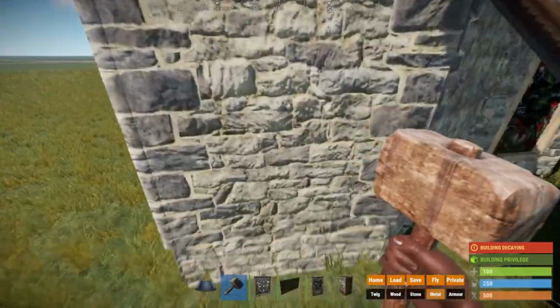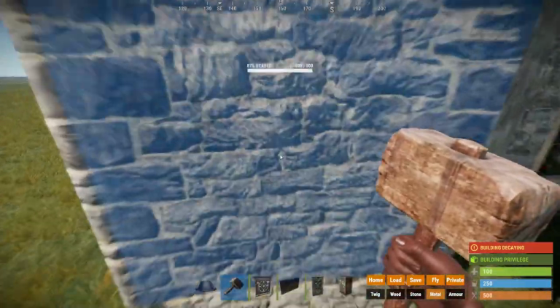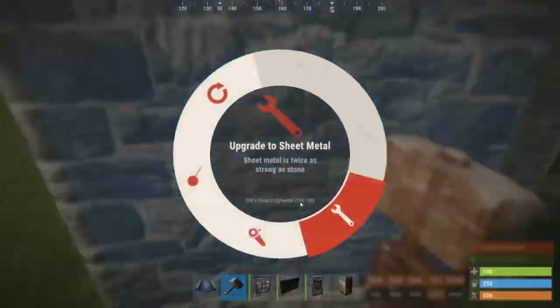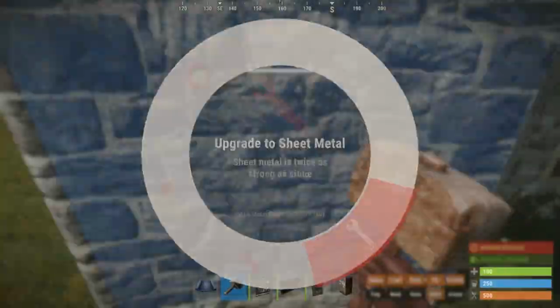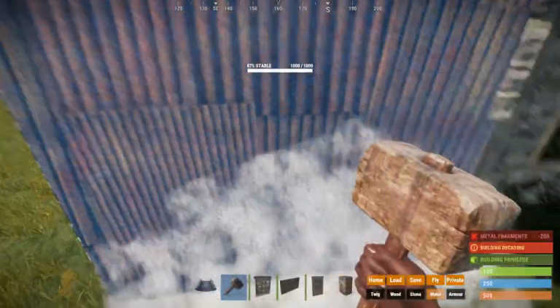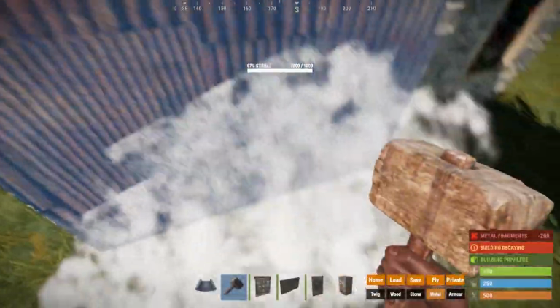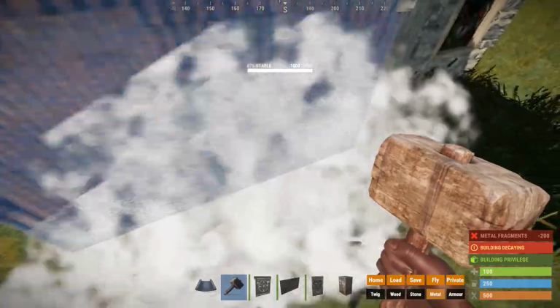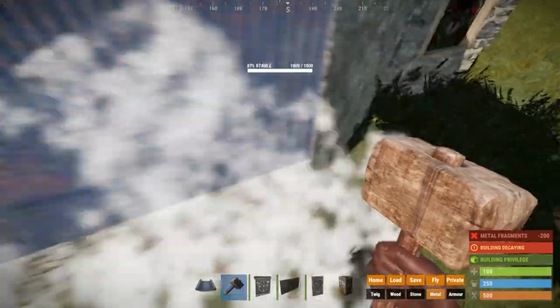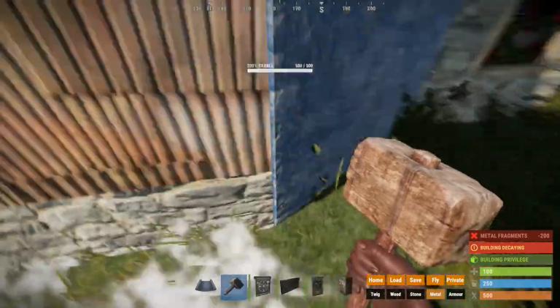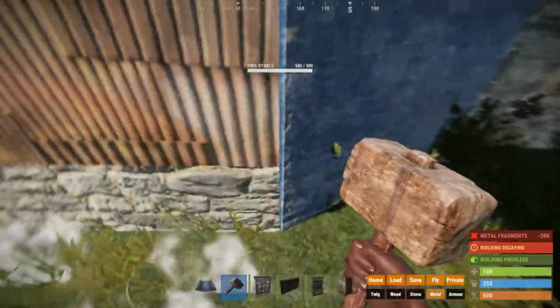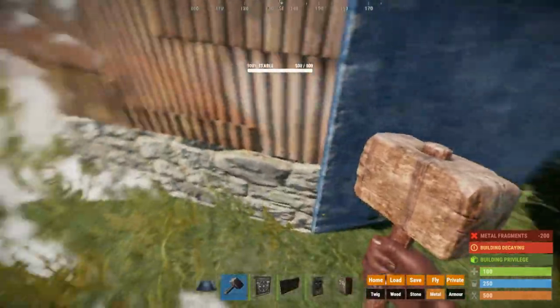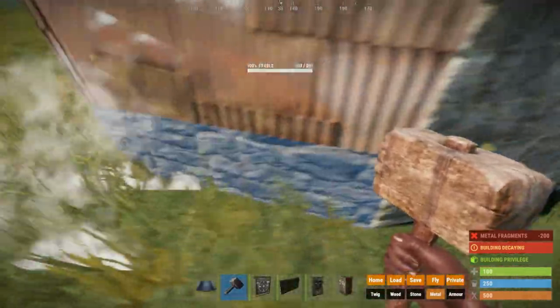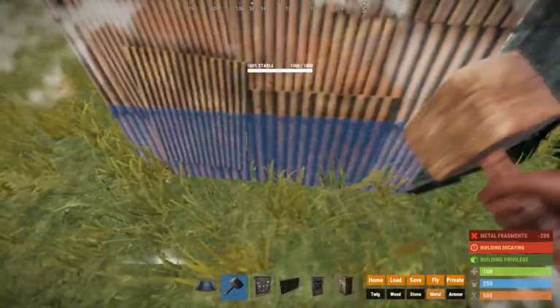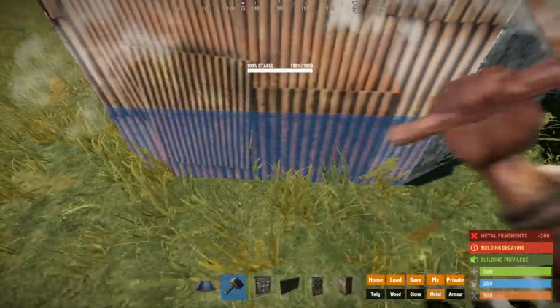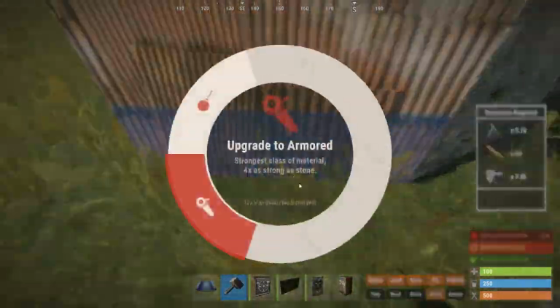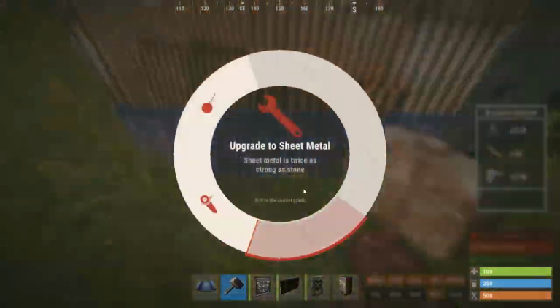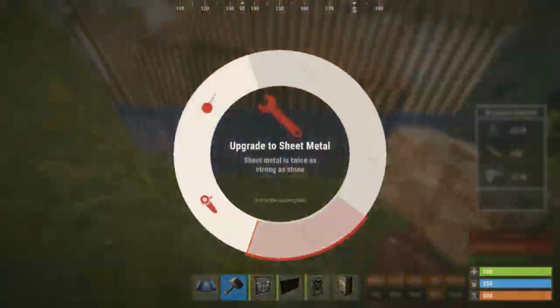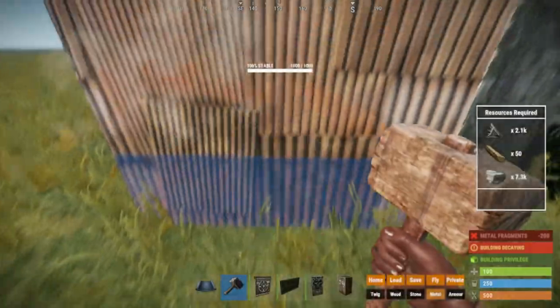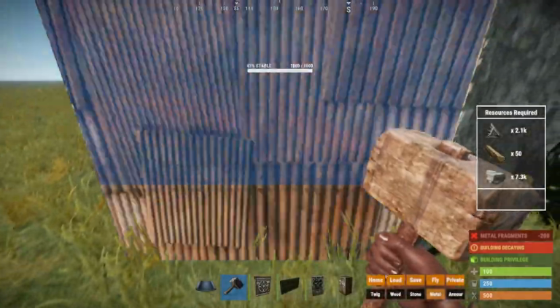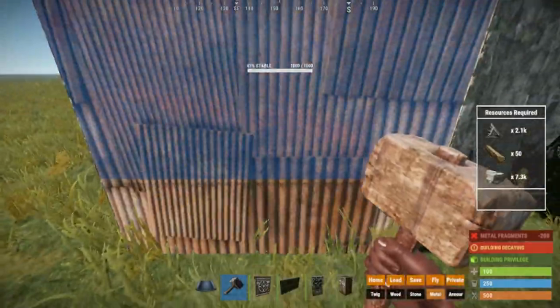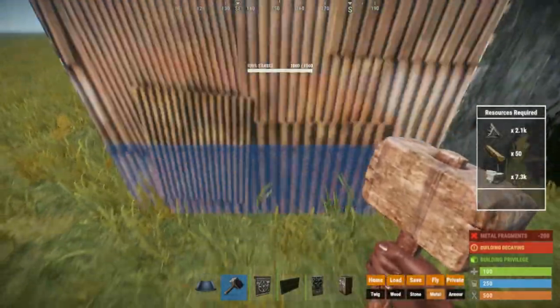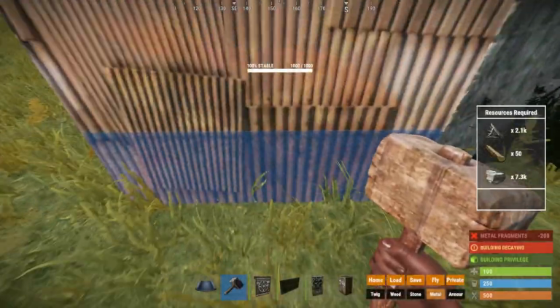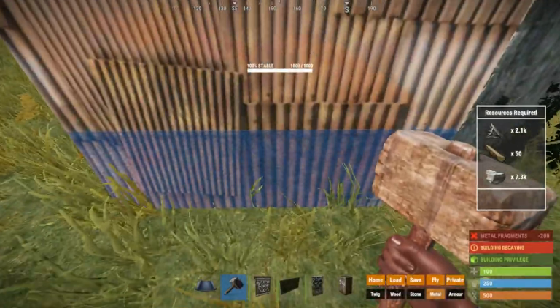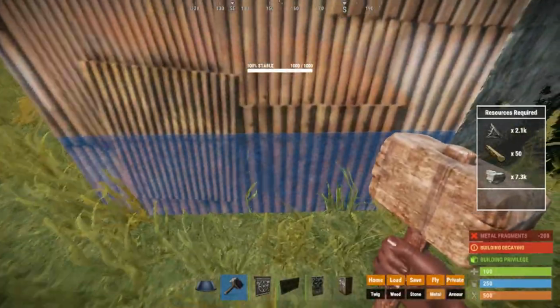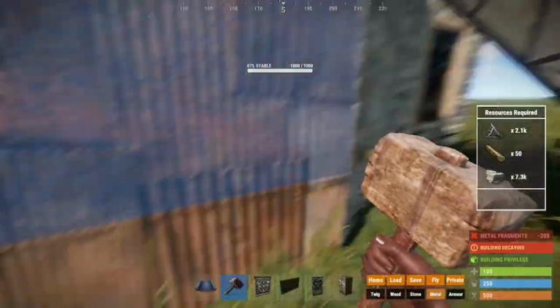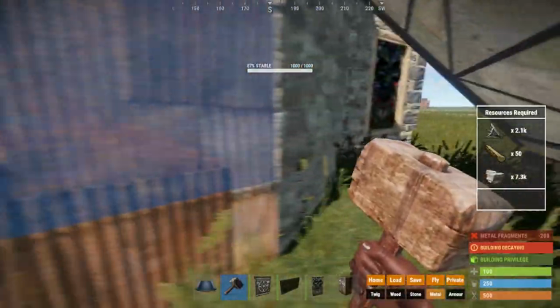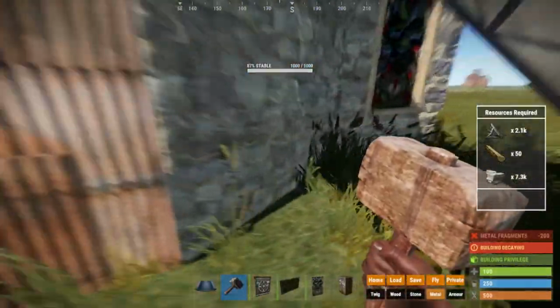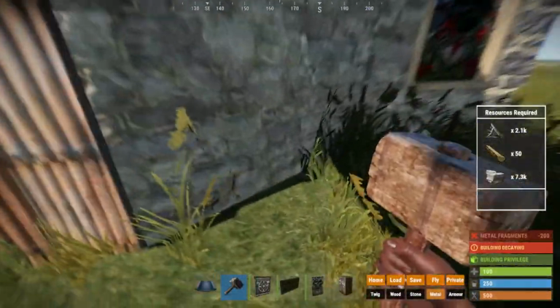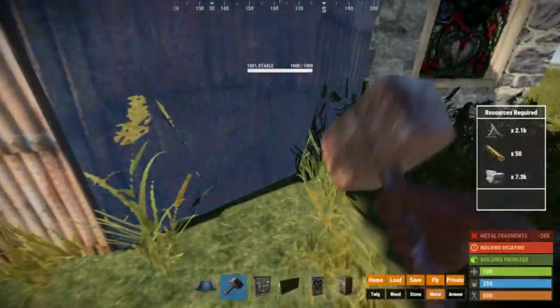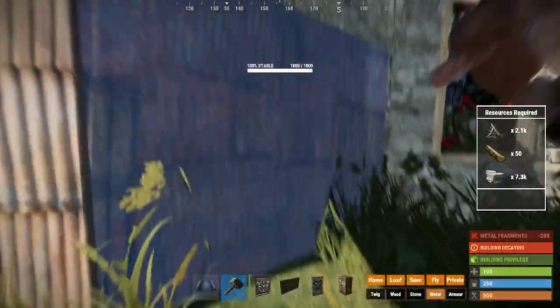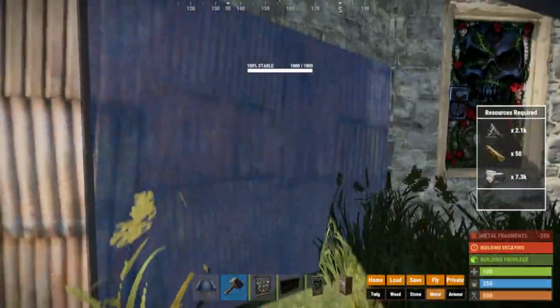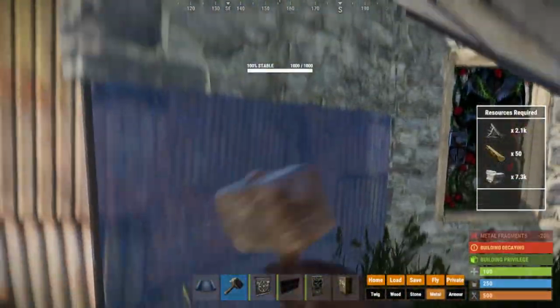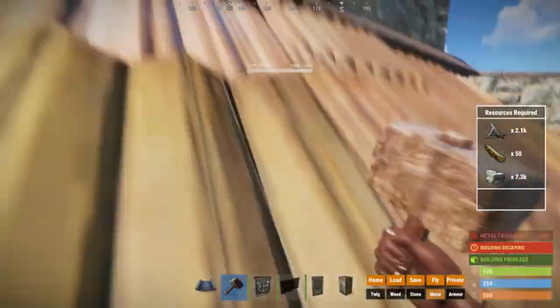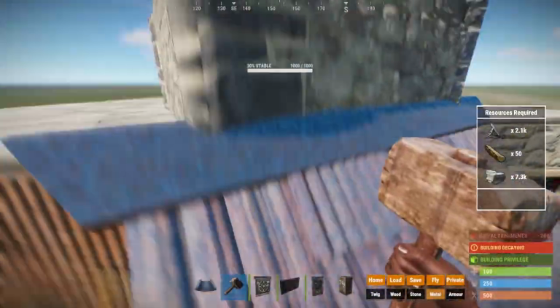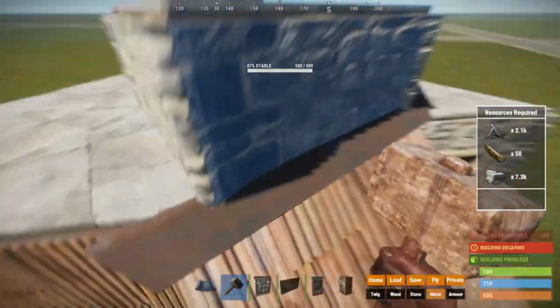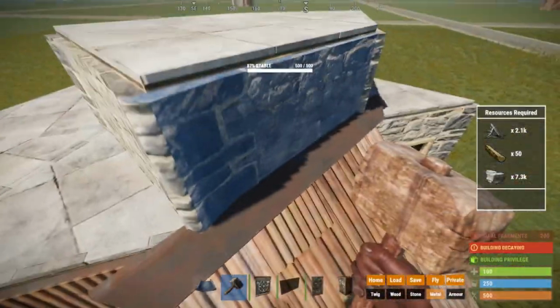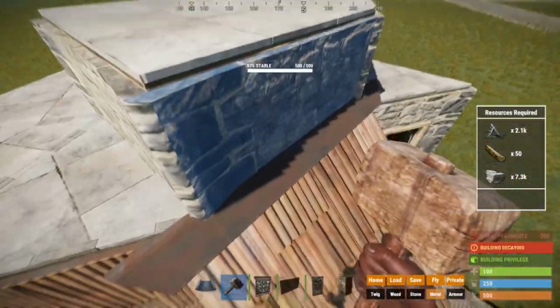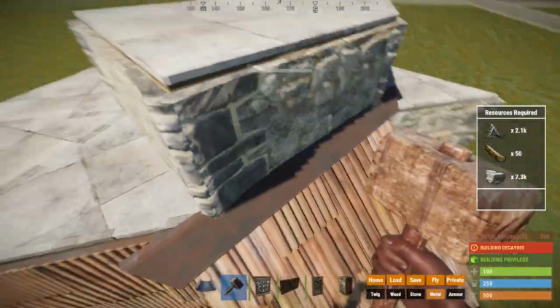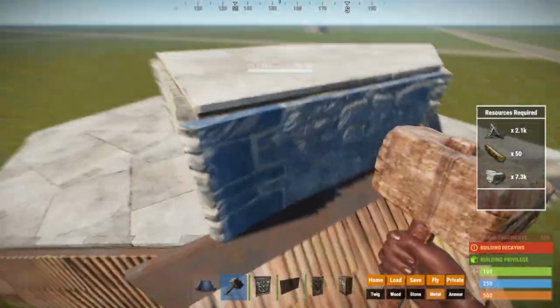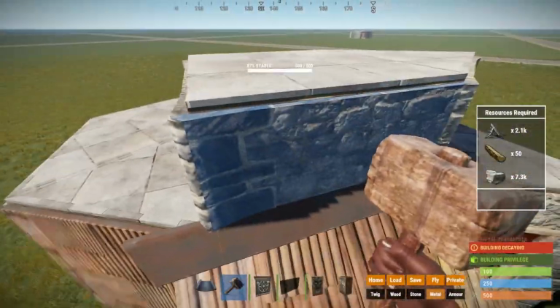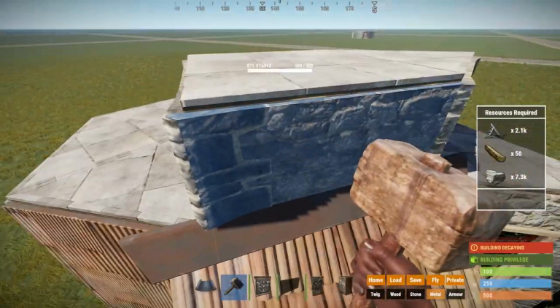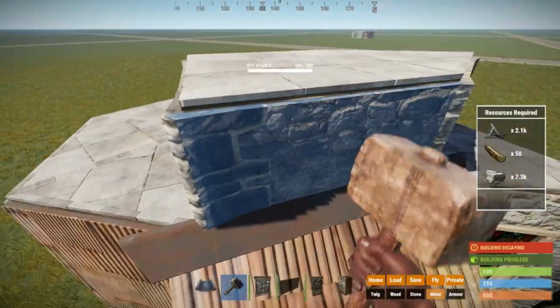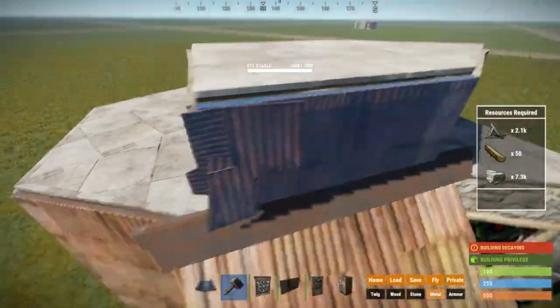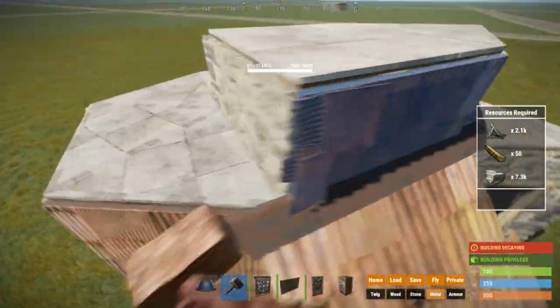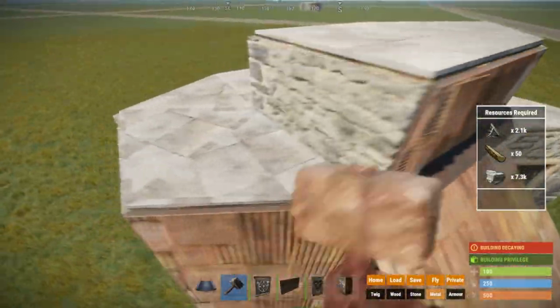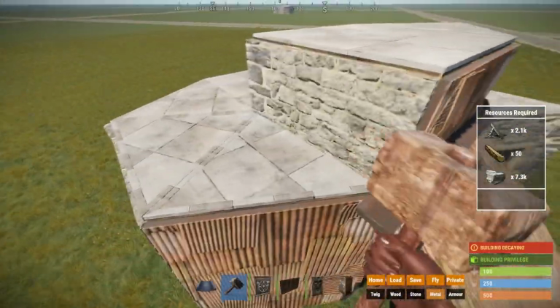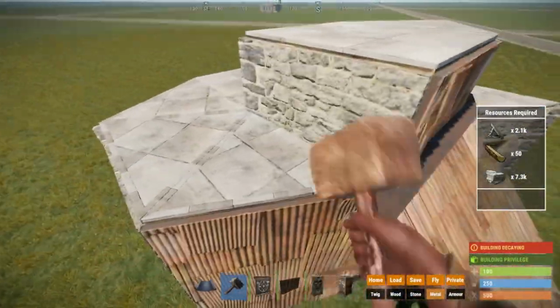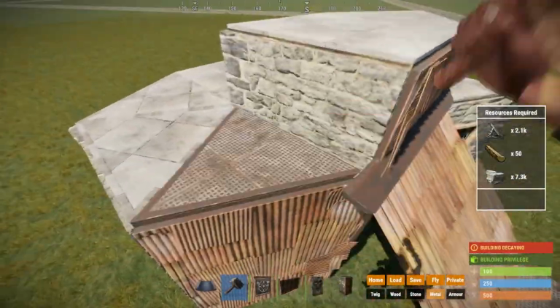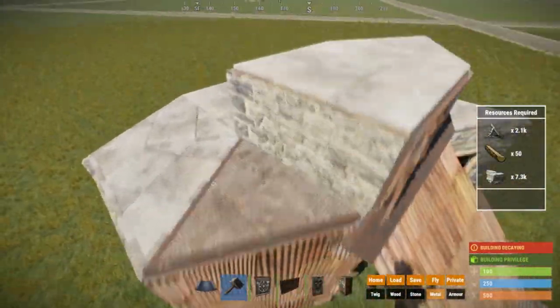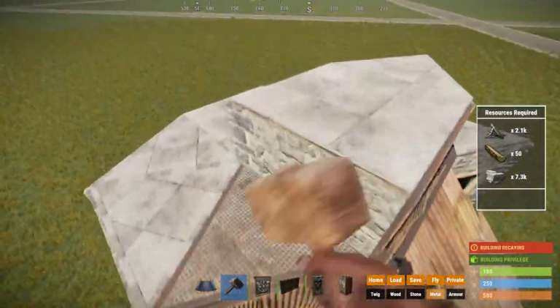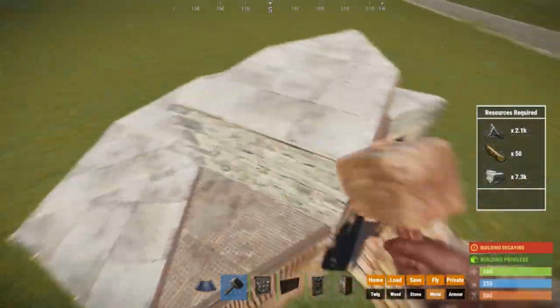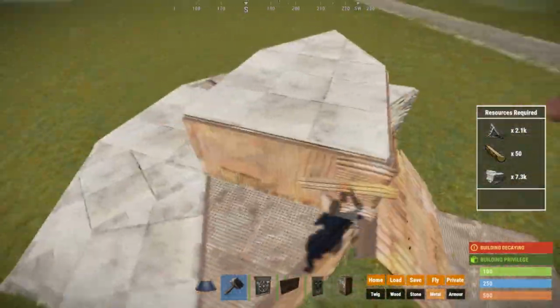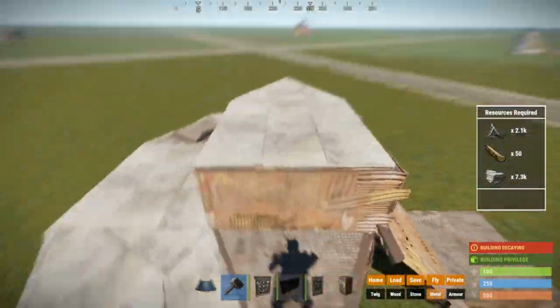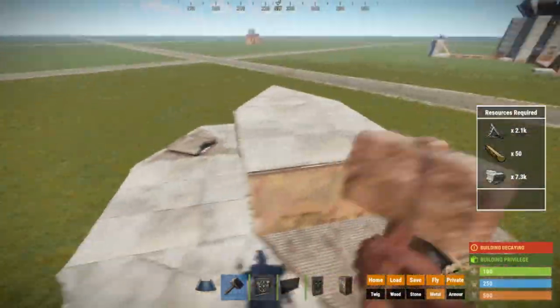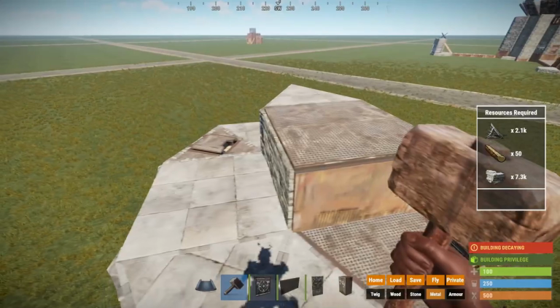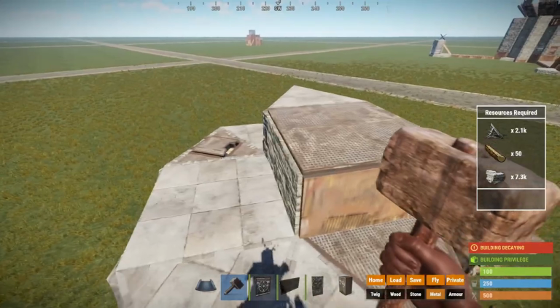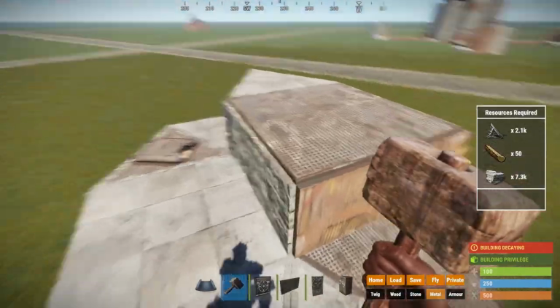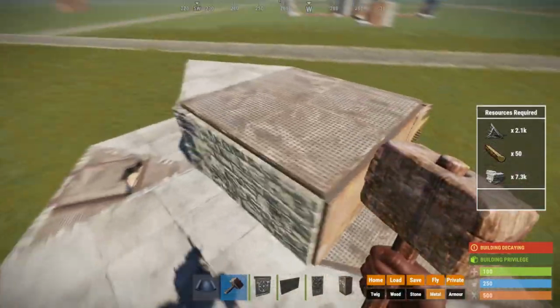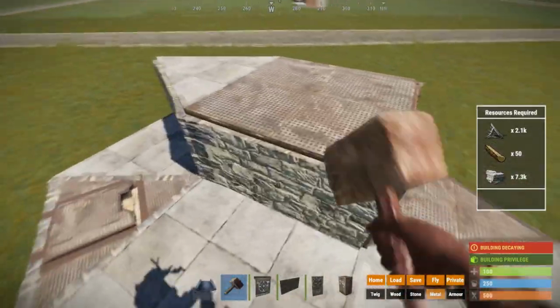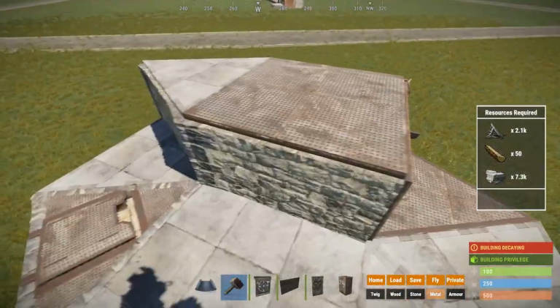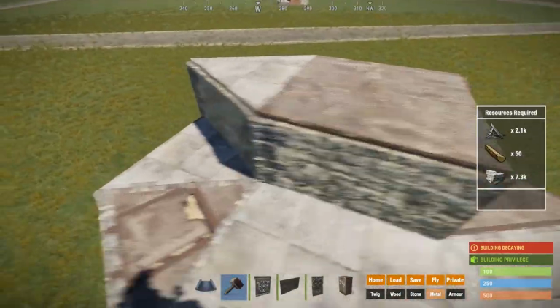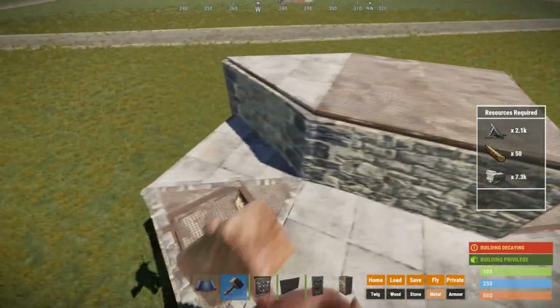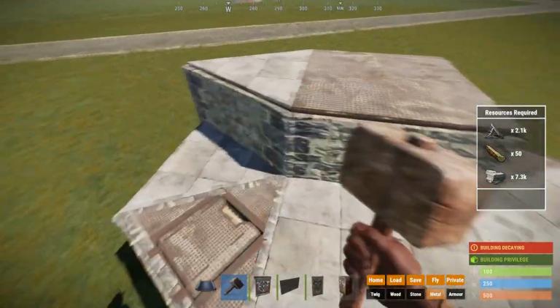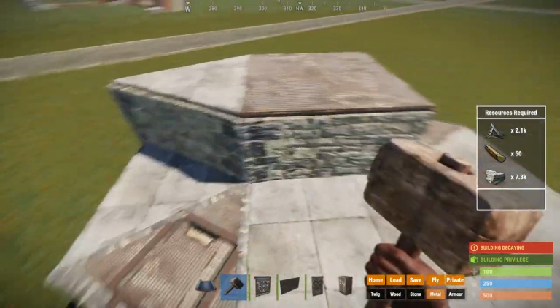Once you can afford it, upgrade both the TC and the raised foundation room to fully metal on all sides.